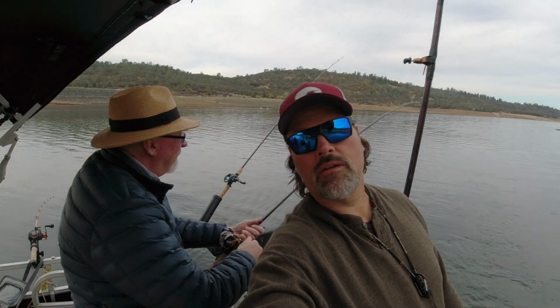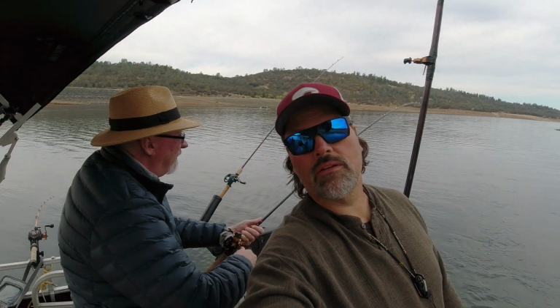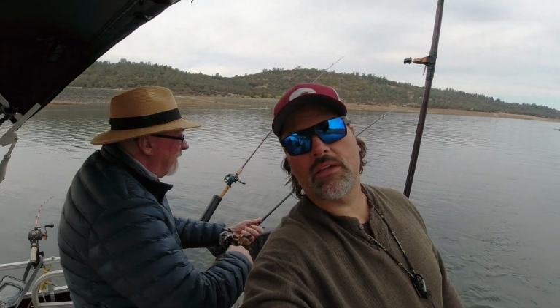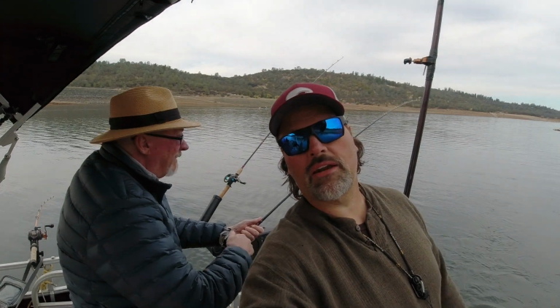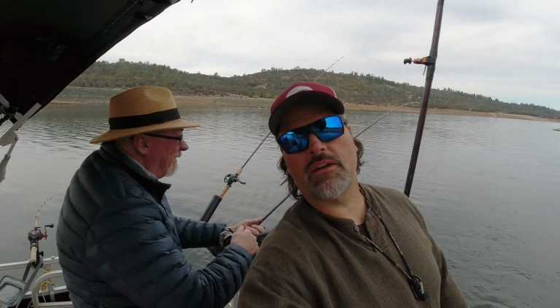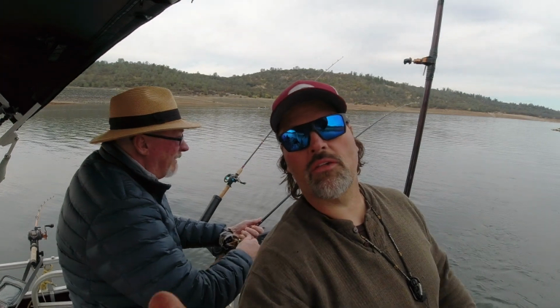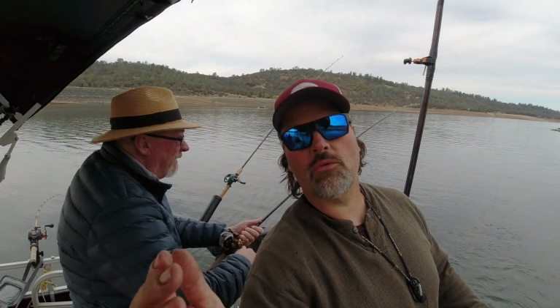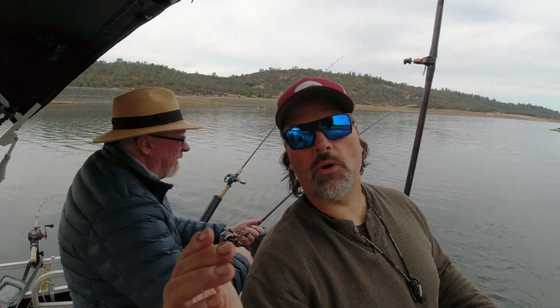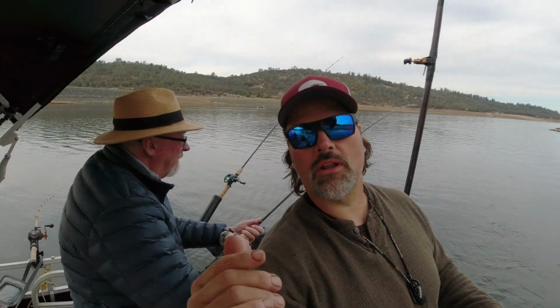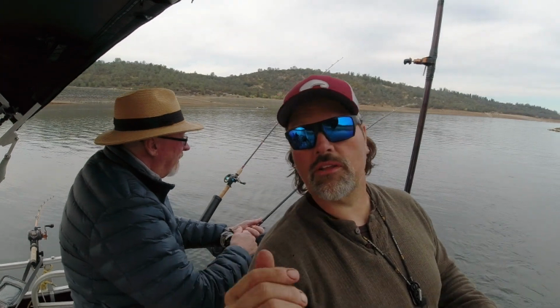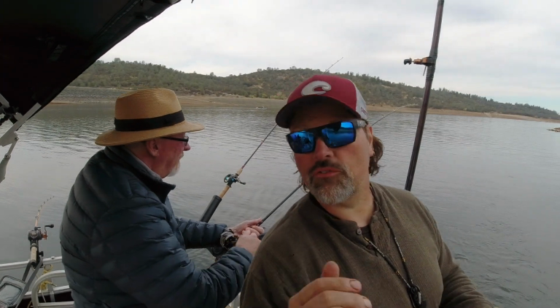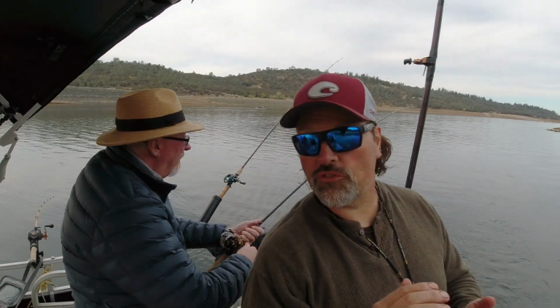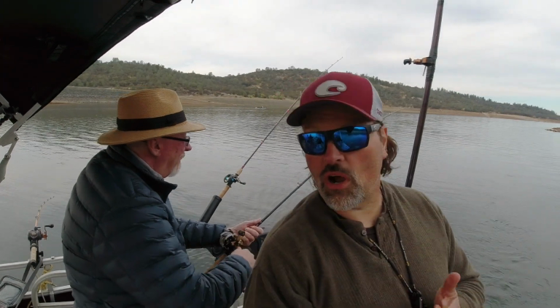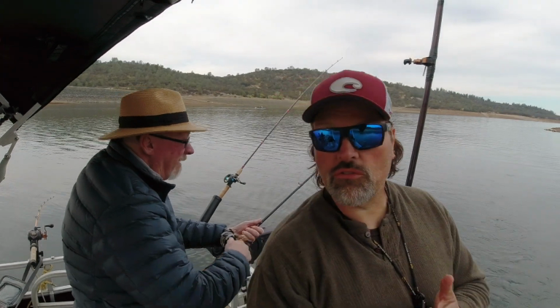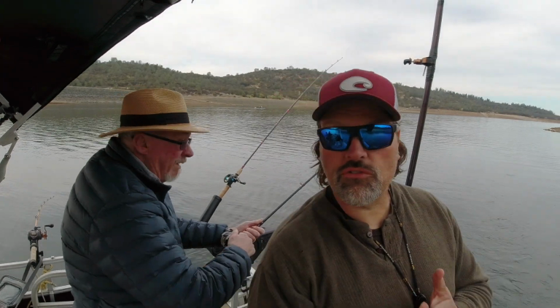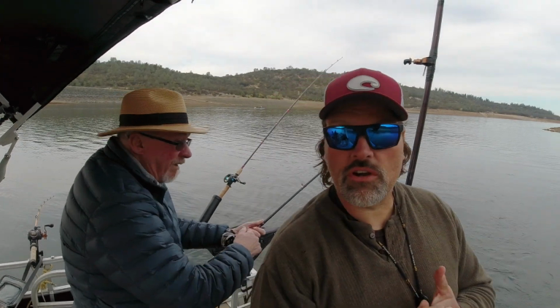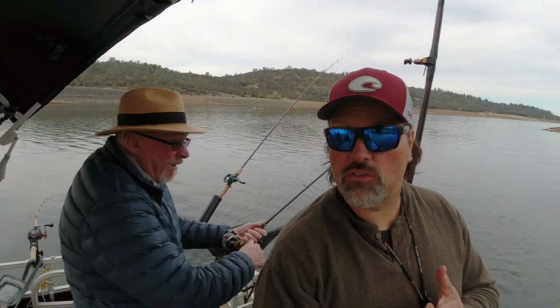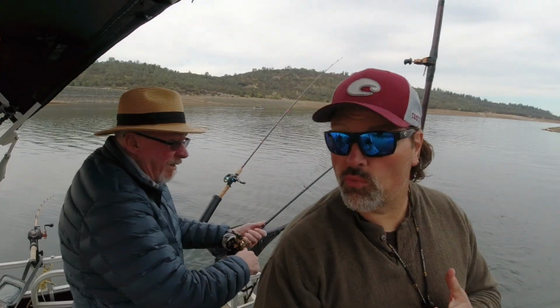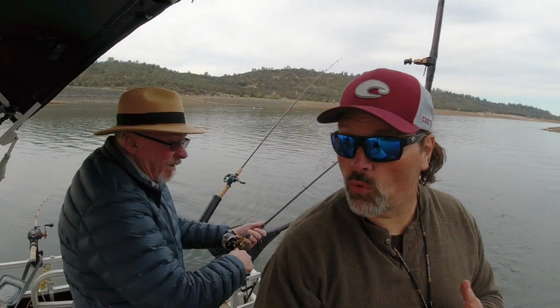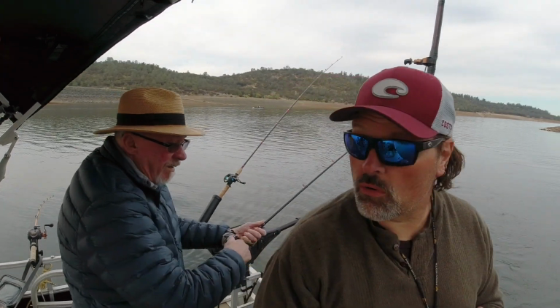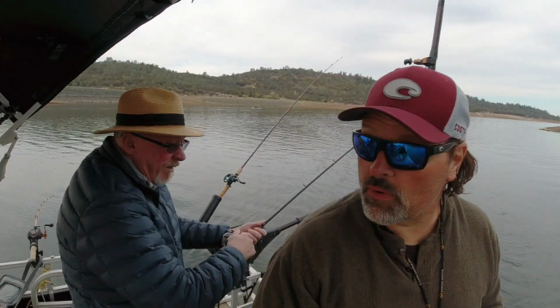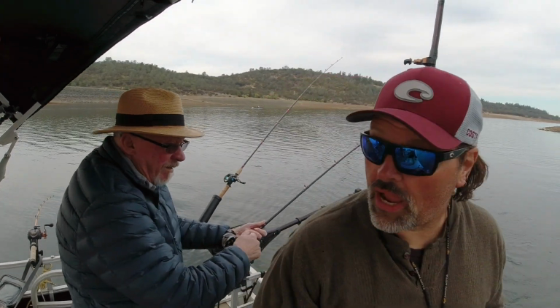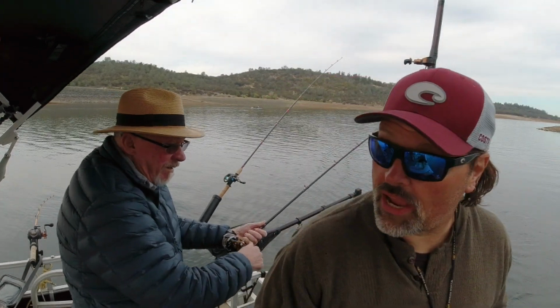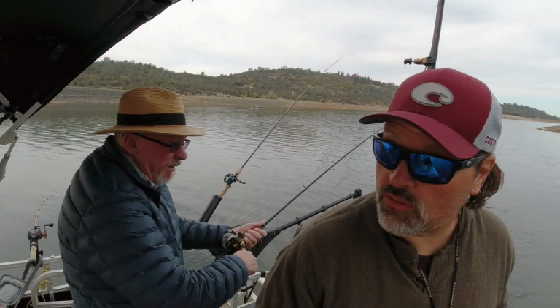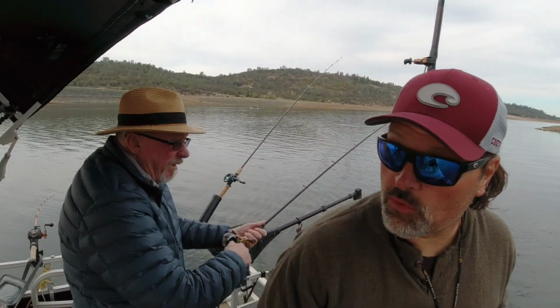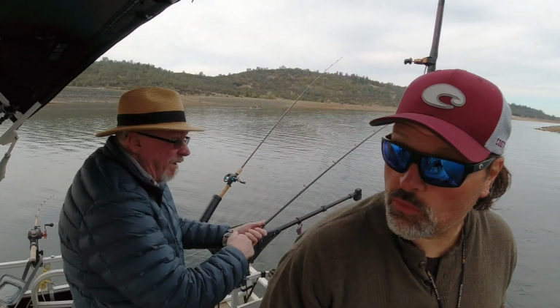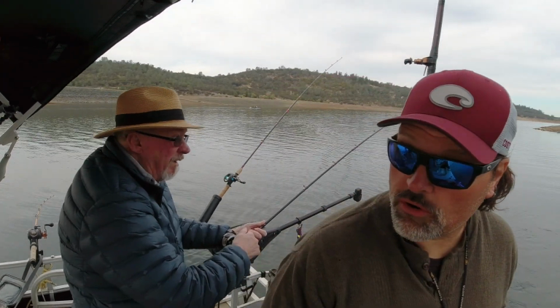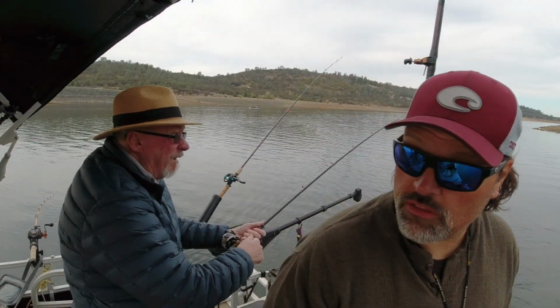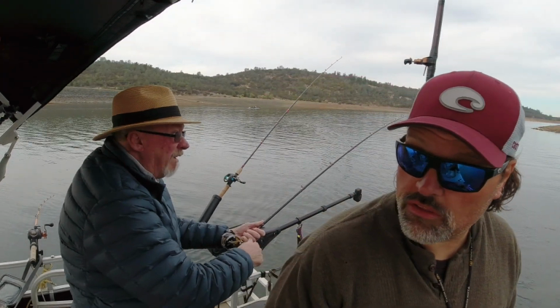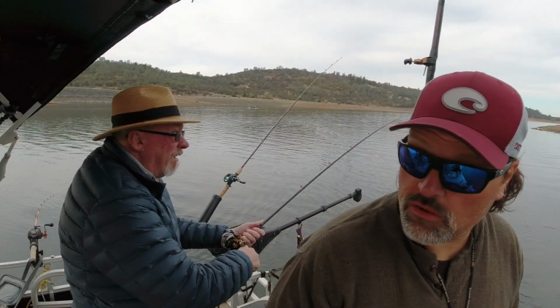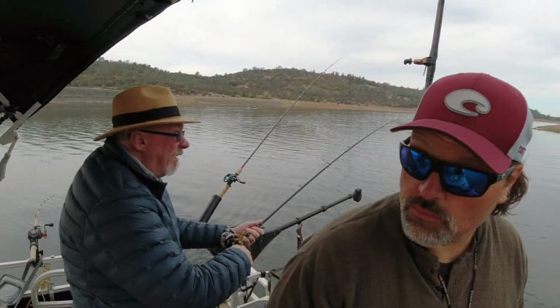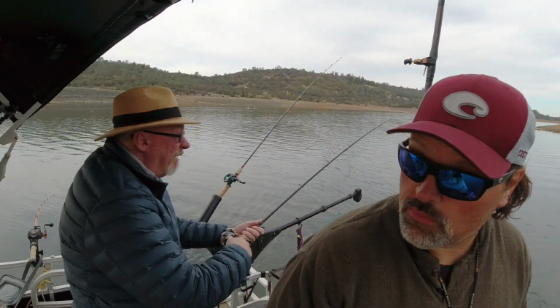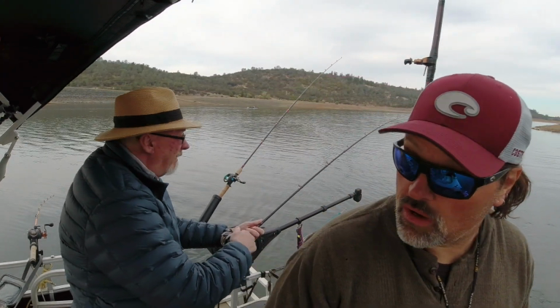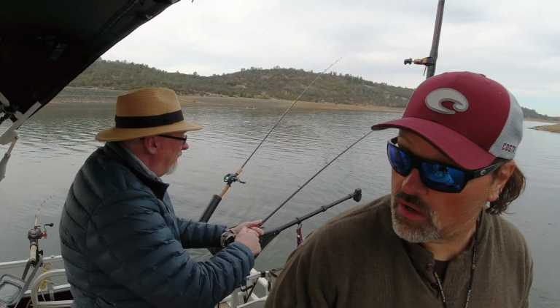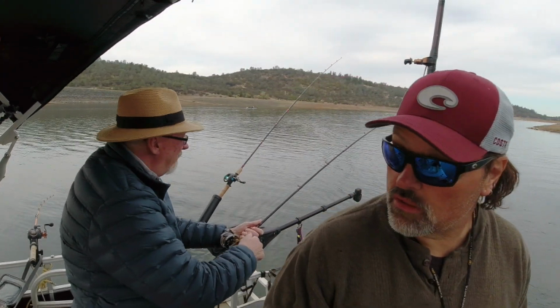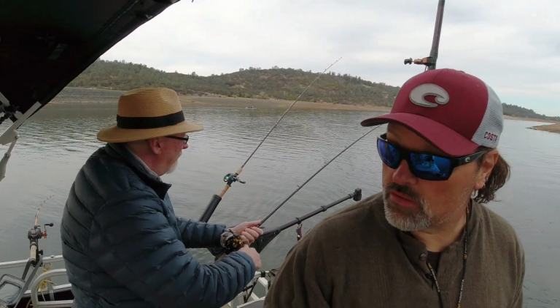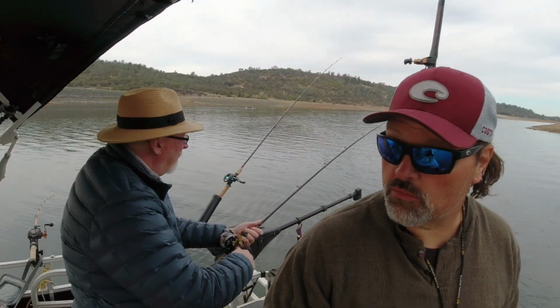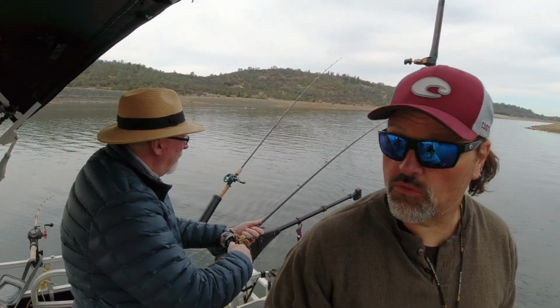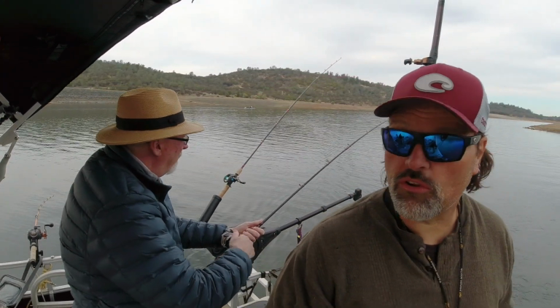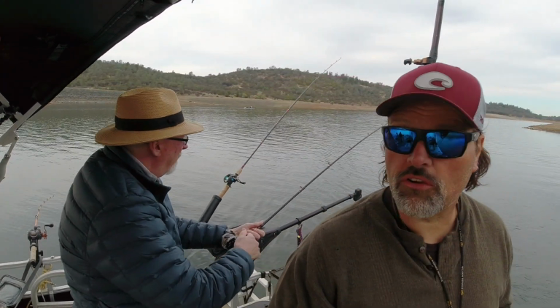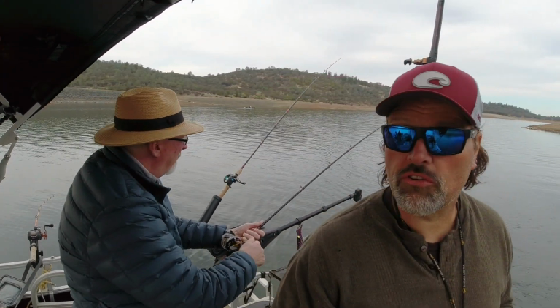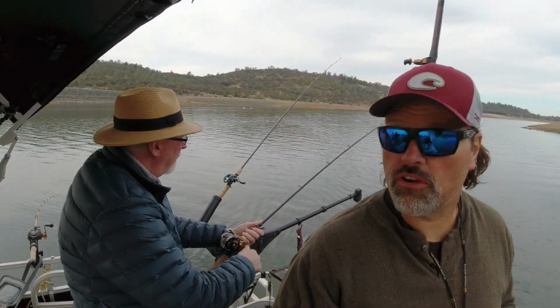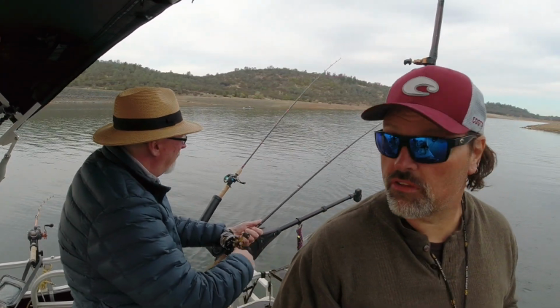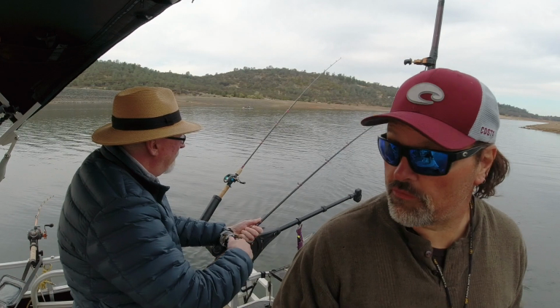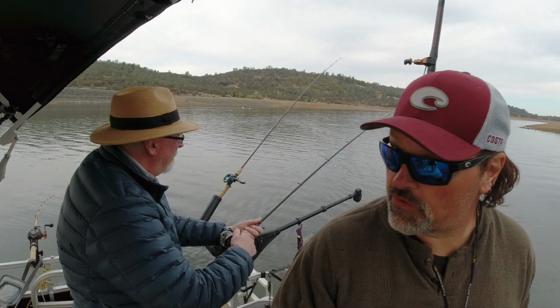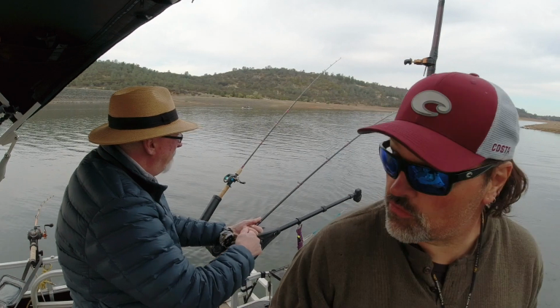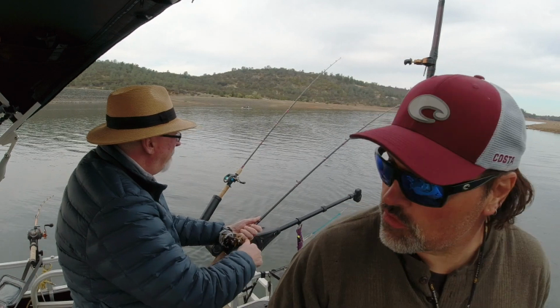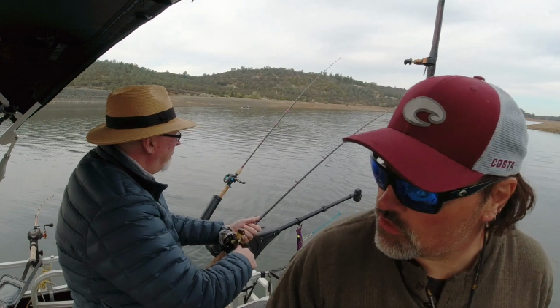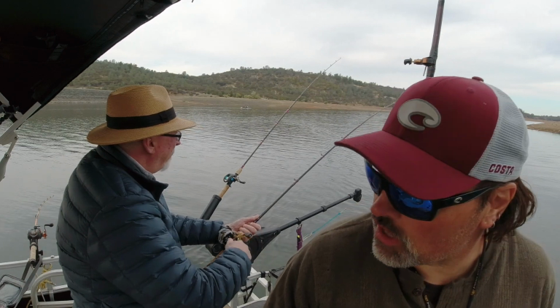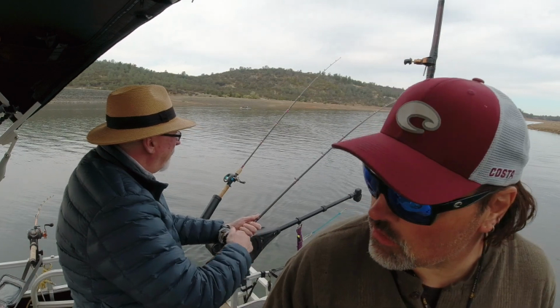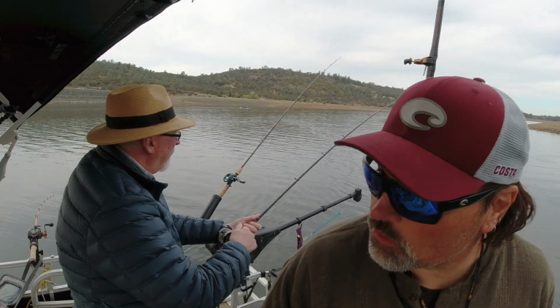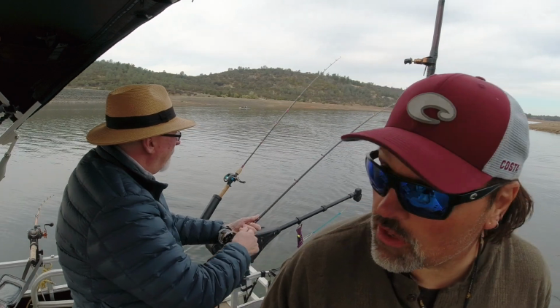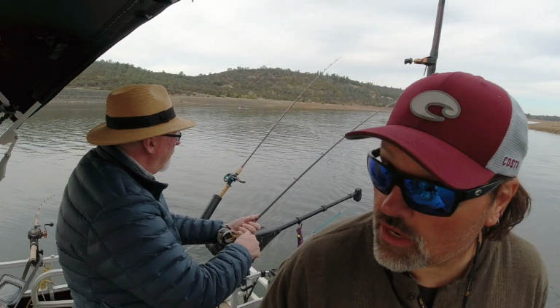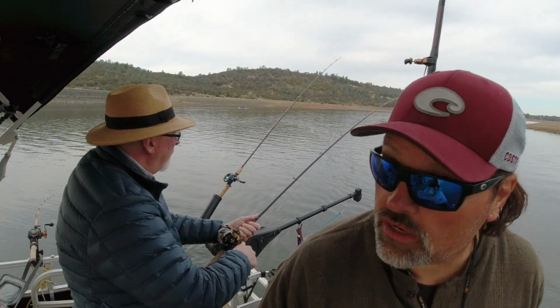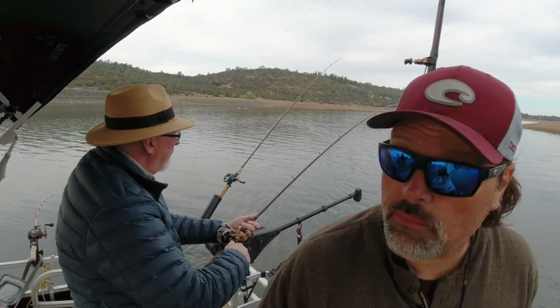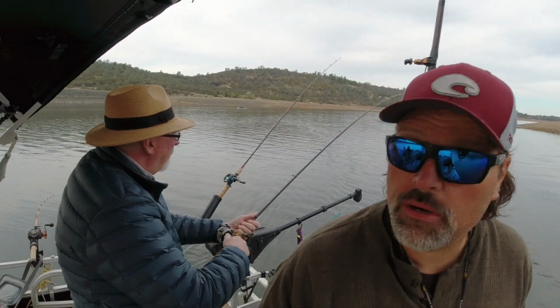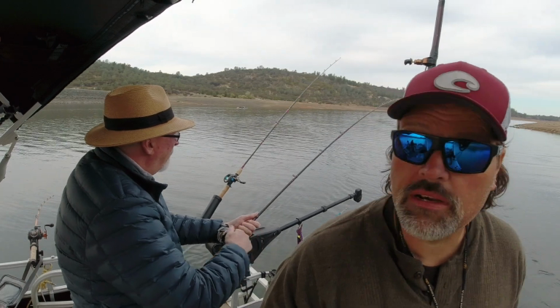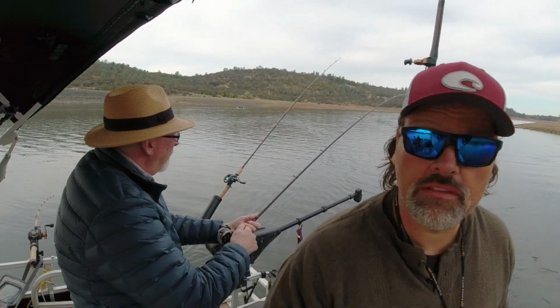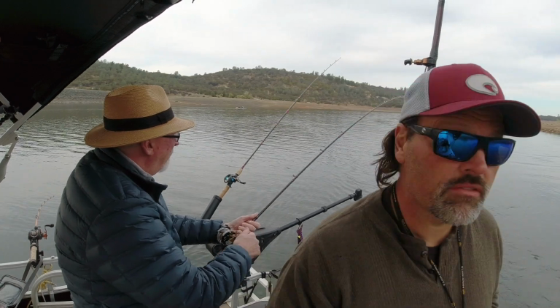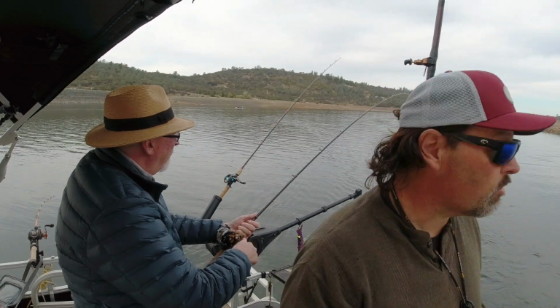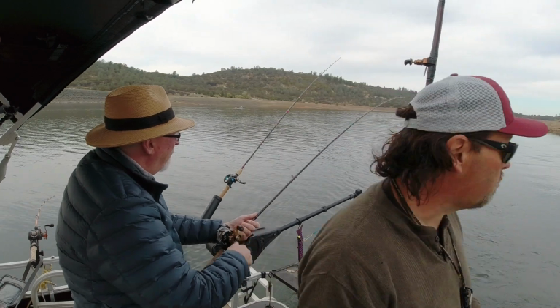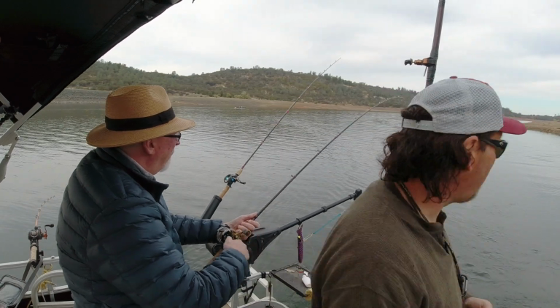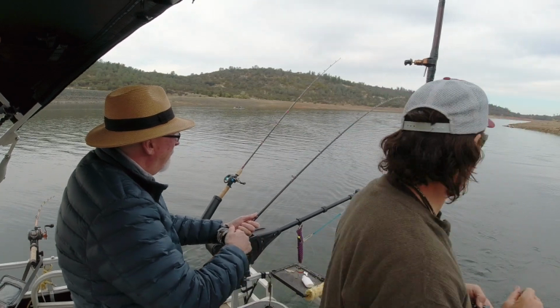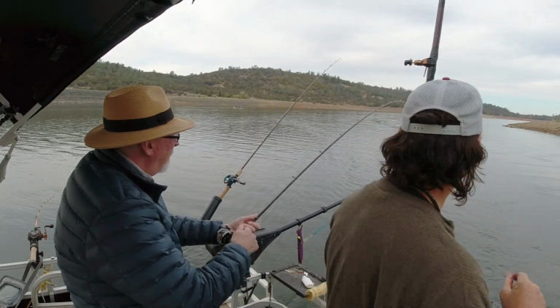Got another one on trout tricks worm, guys. We're working some structure here. That fish was shallow — we're kind of coming into this little bay.